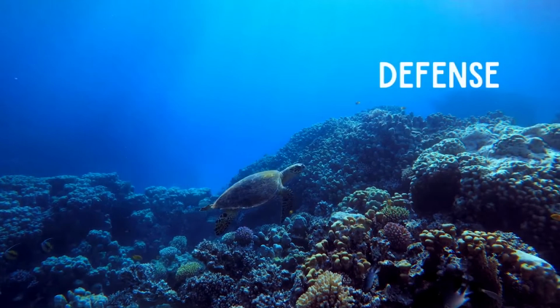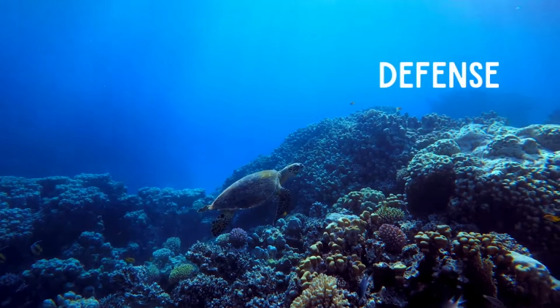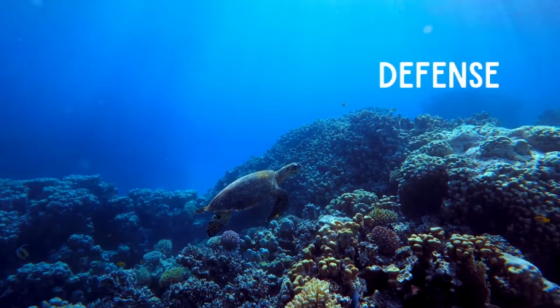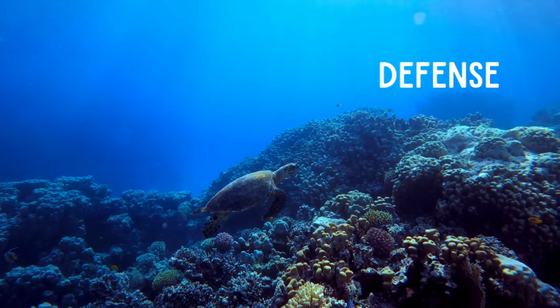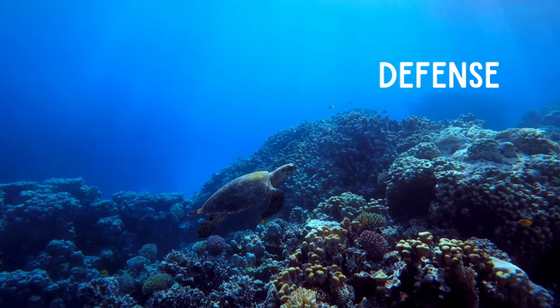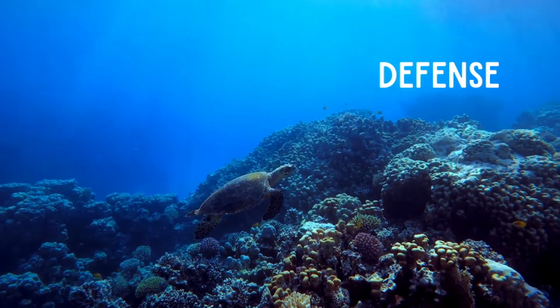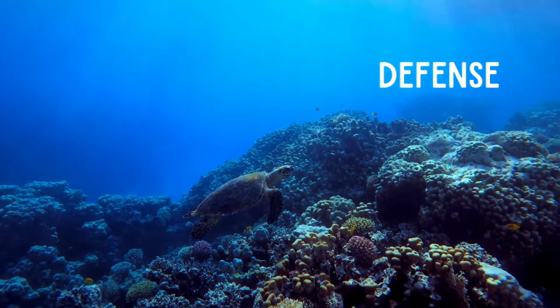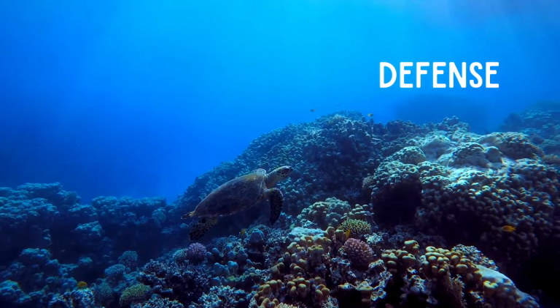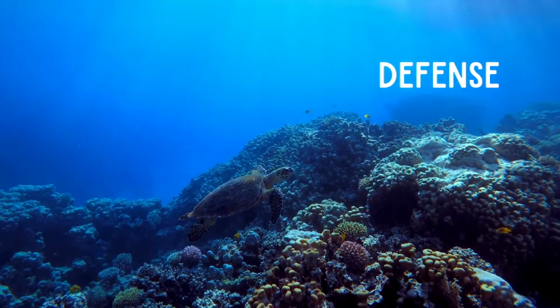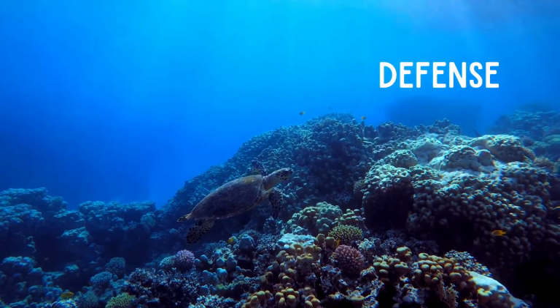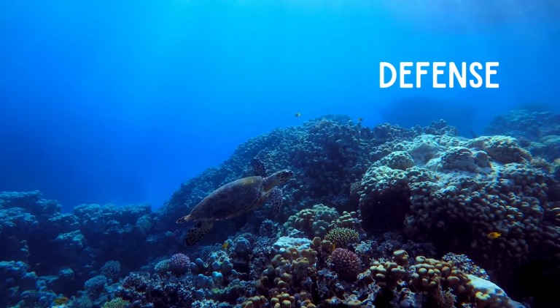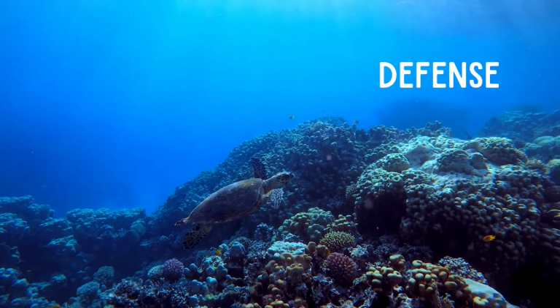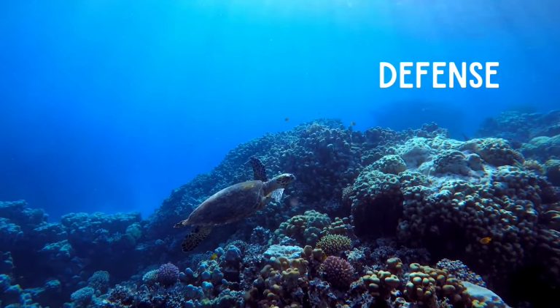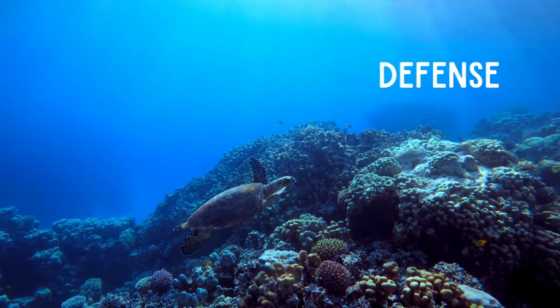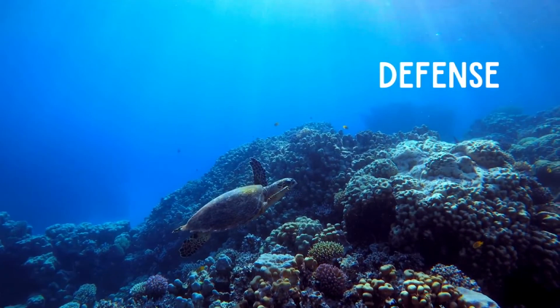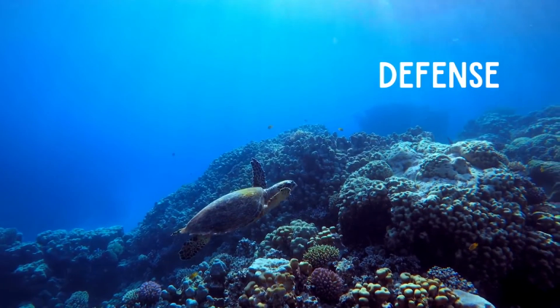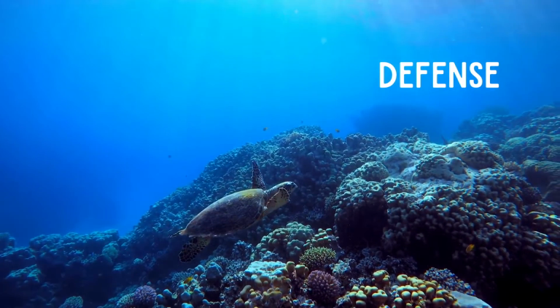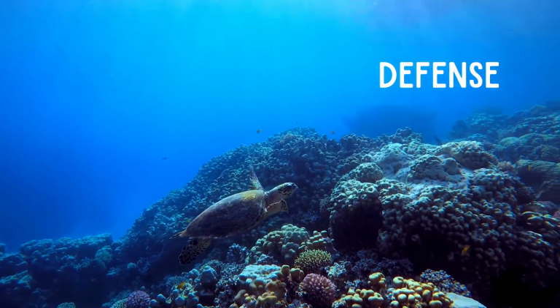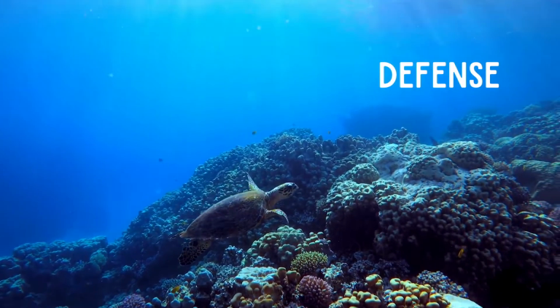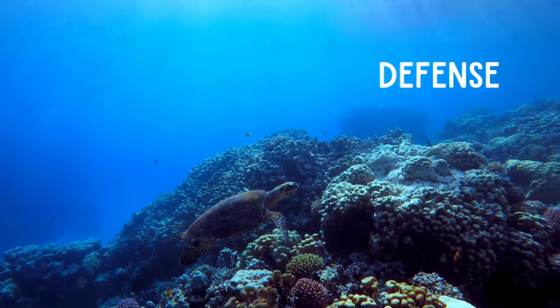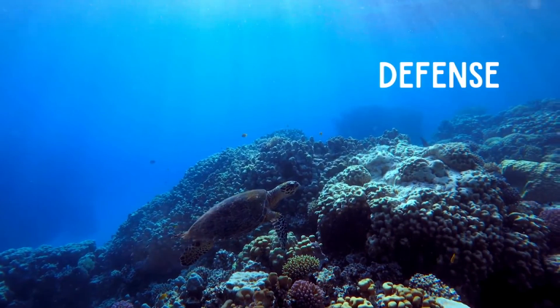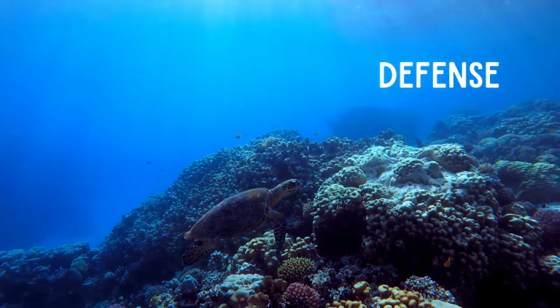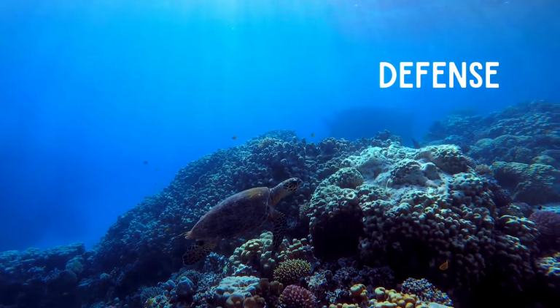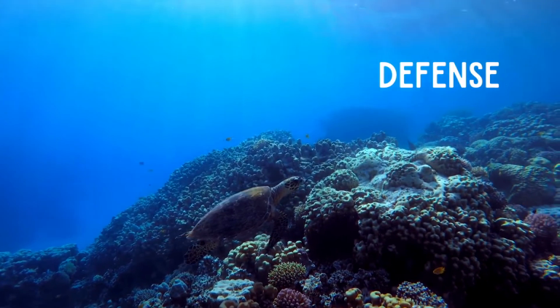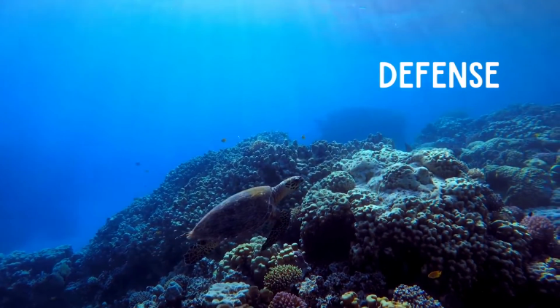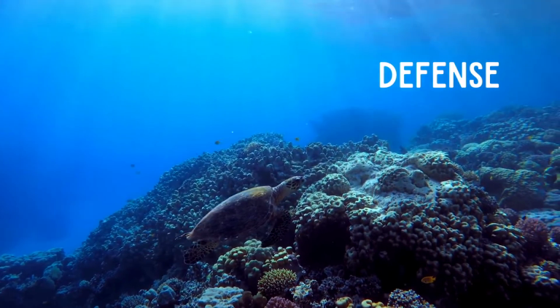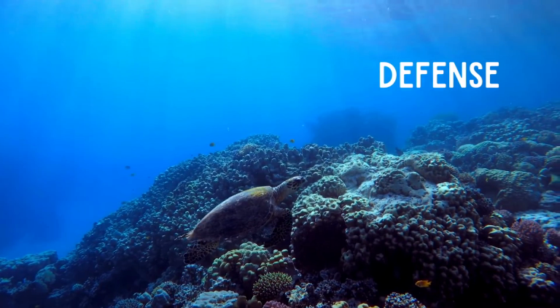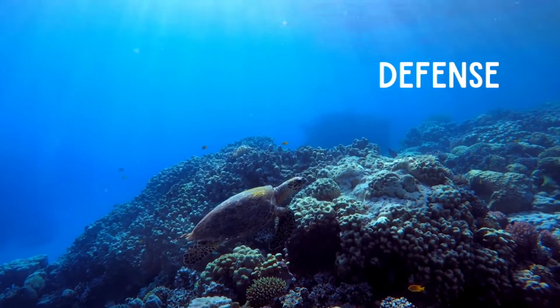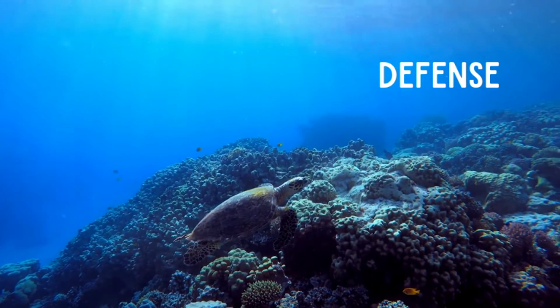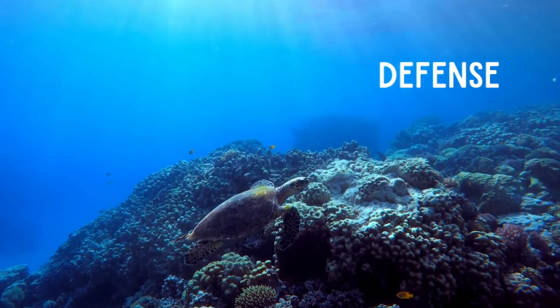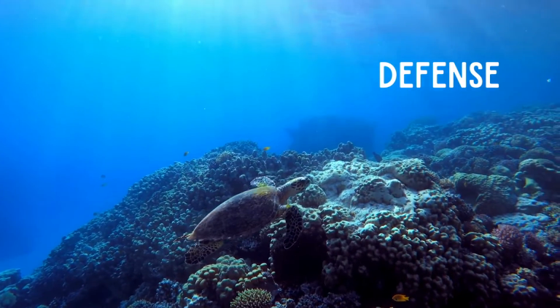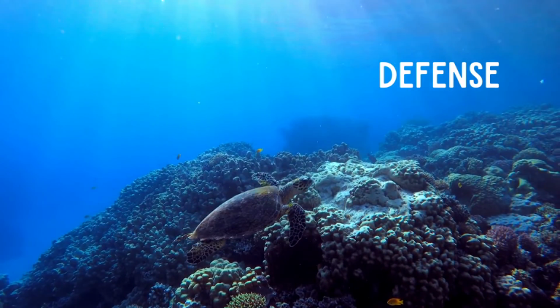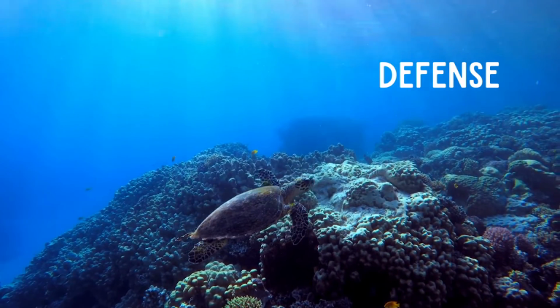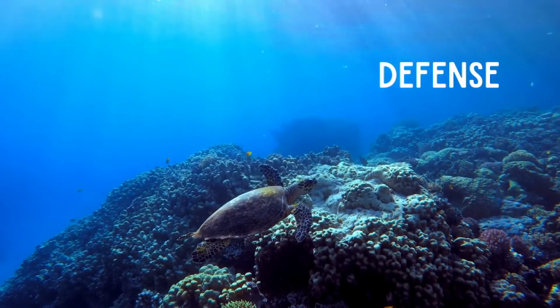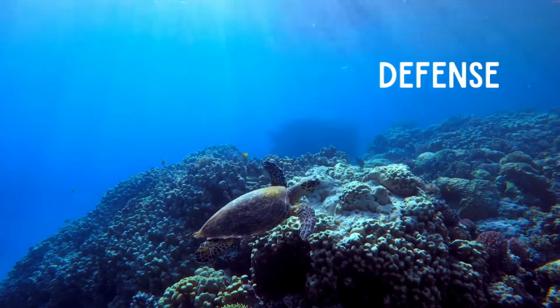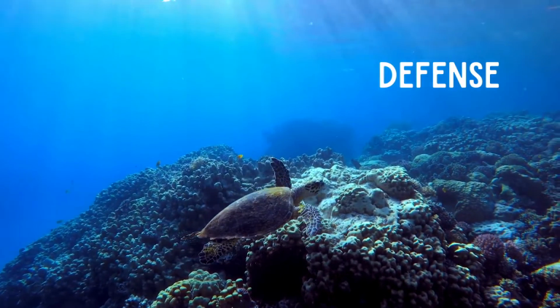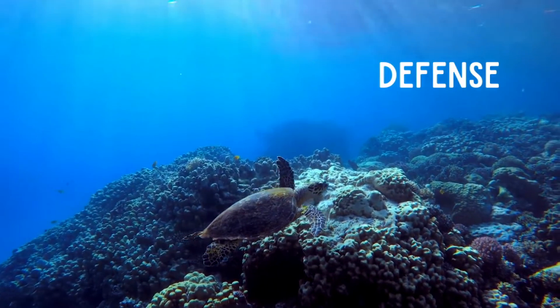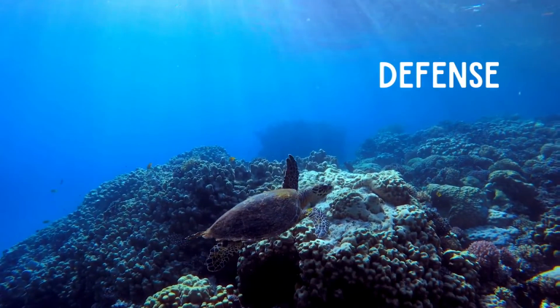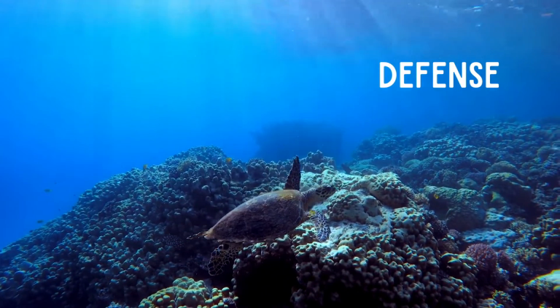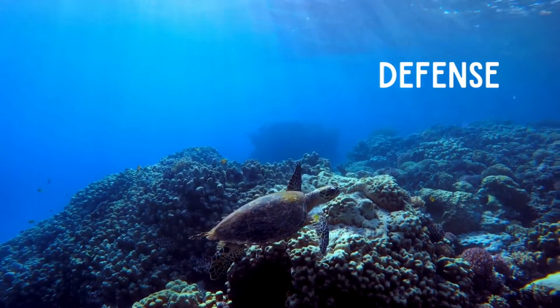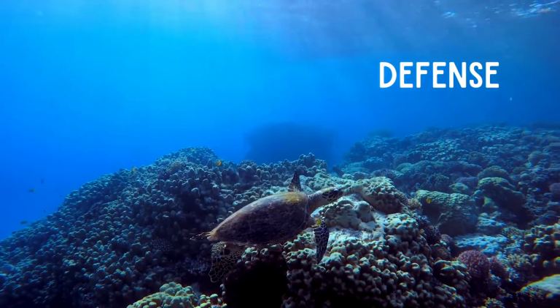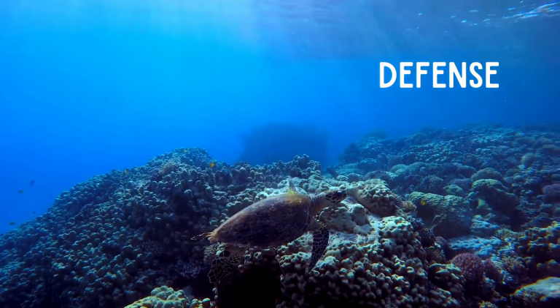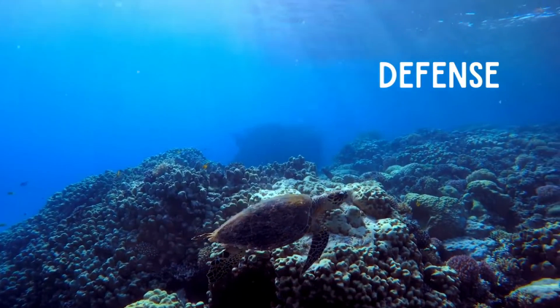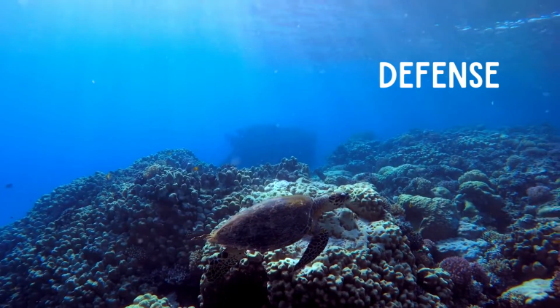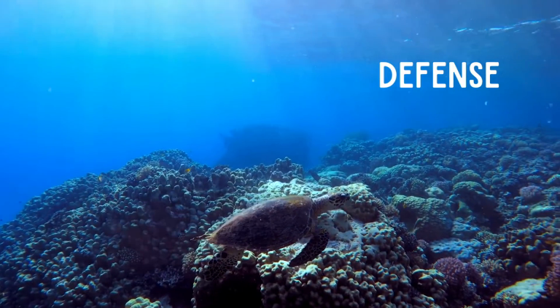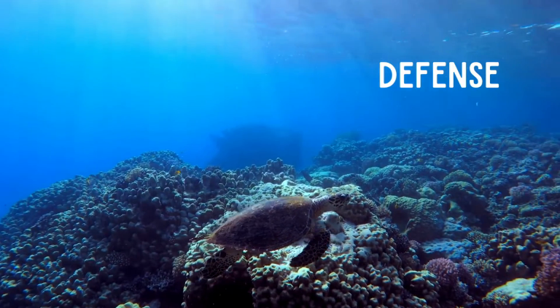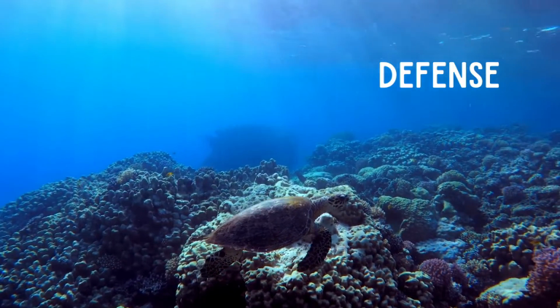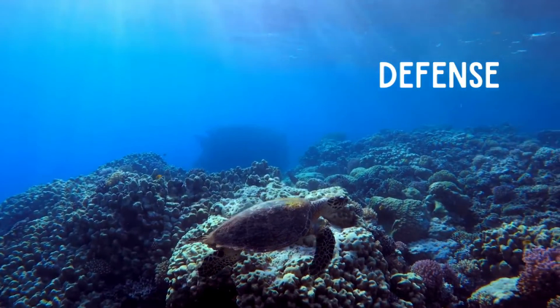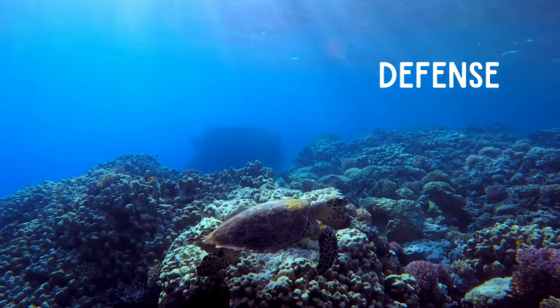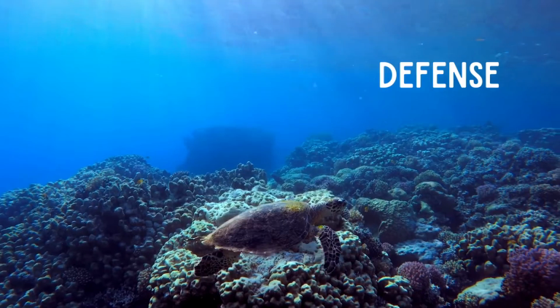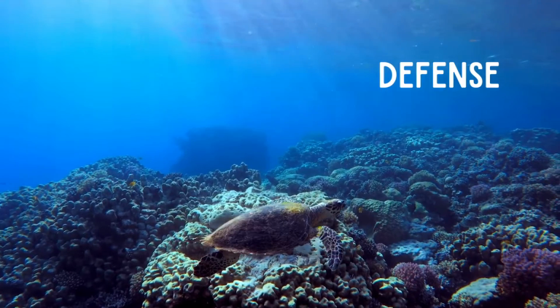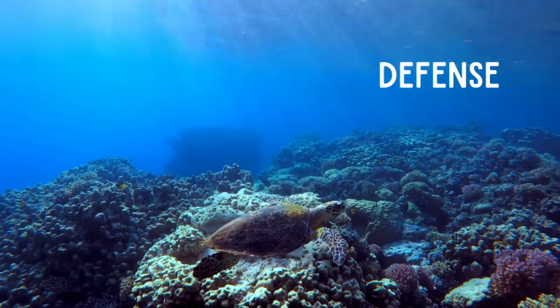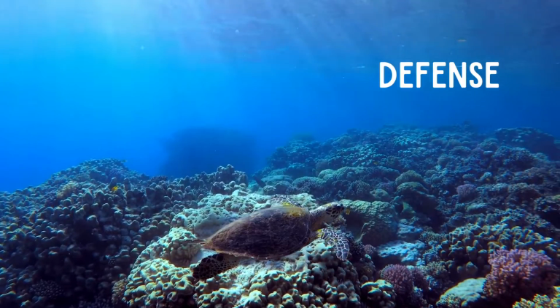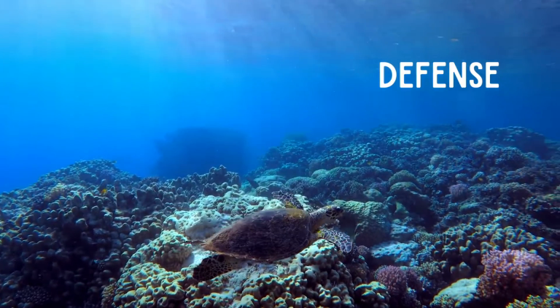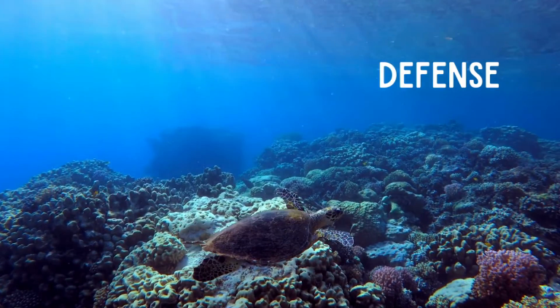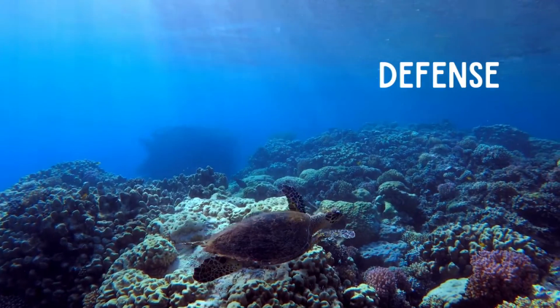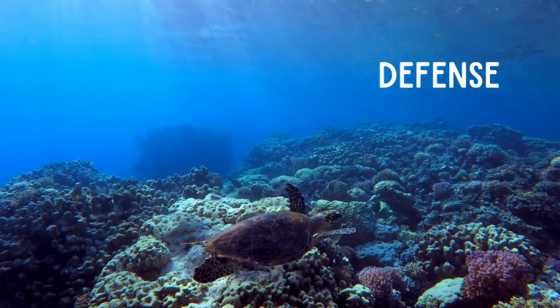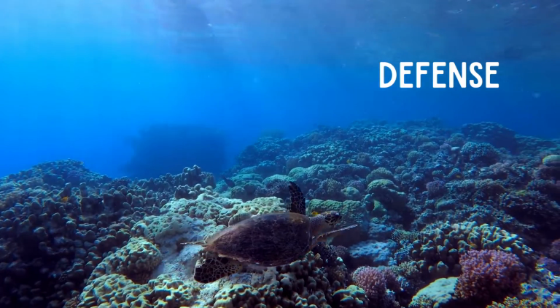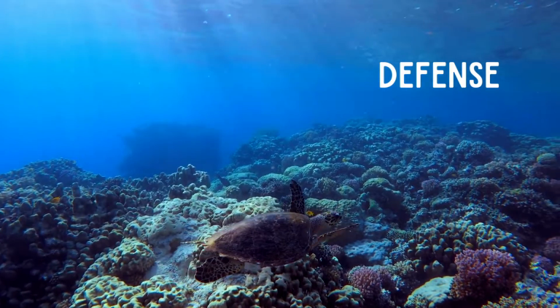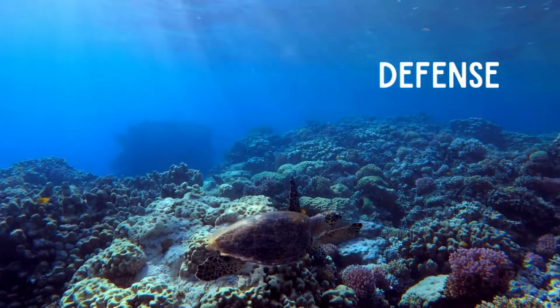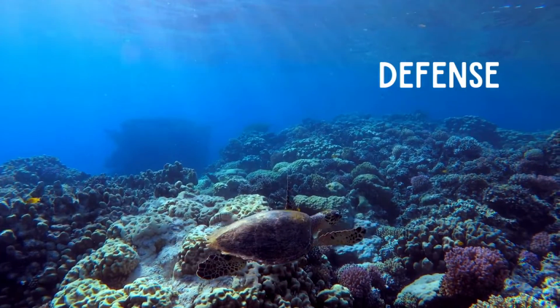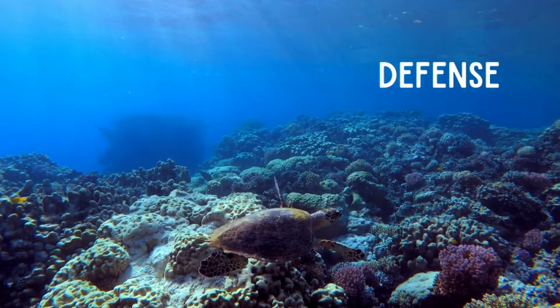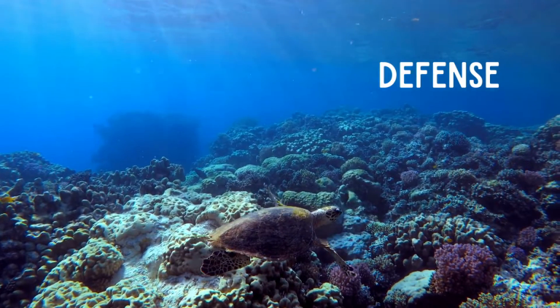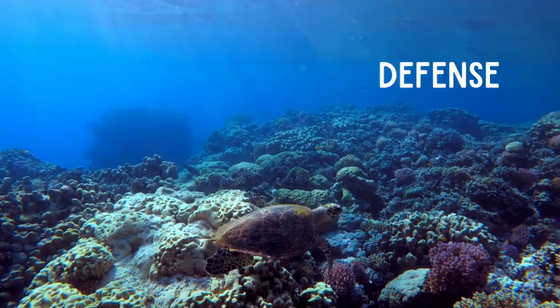Sea turtles have a hard shell that helps protect them. They're also agile and fast swimmers to evade predators.